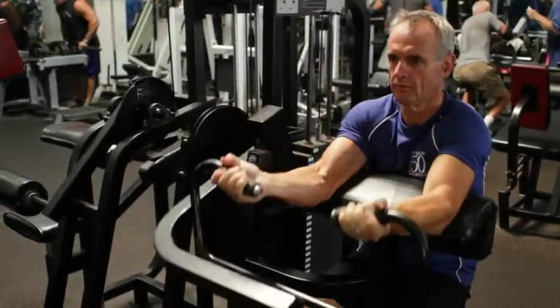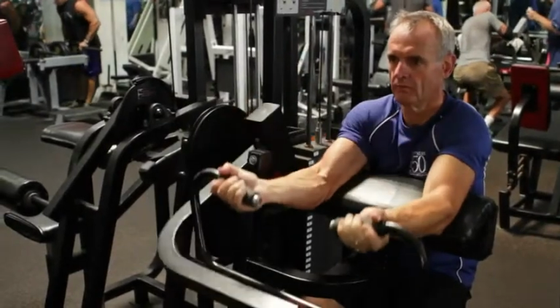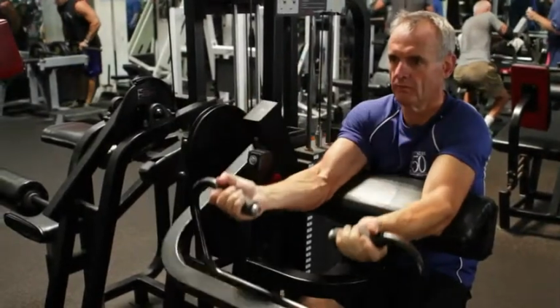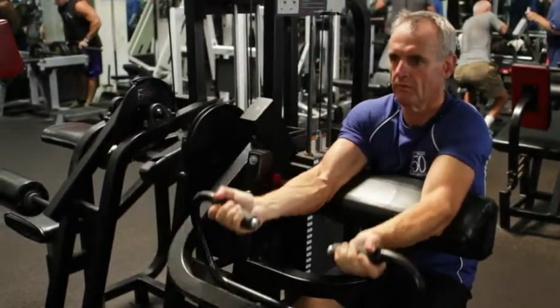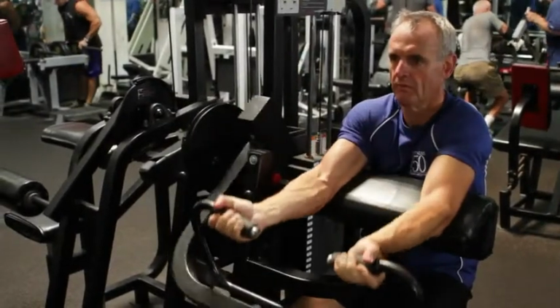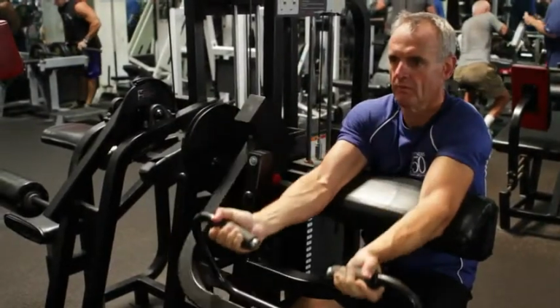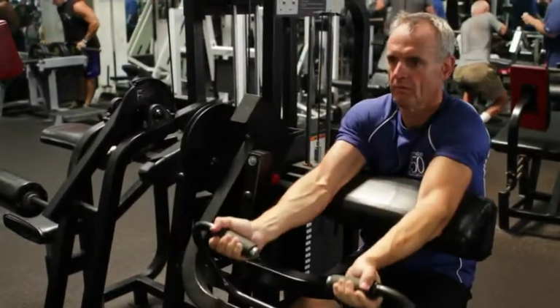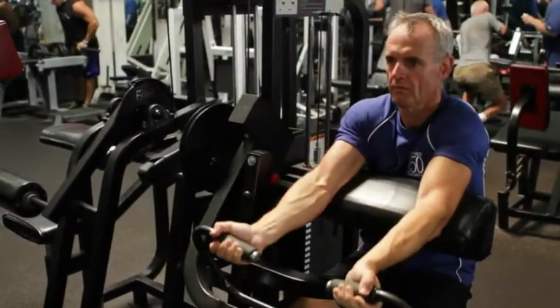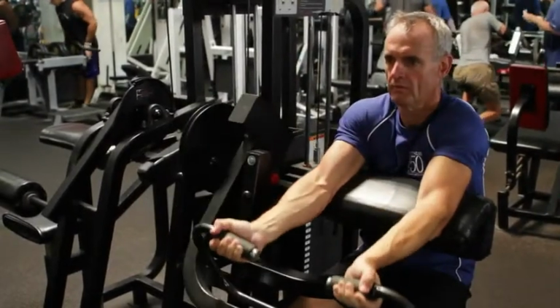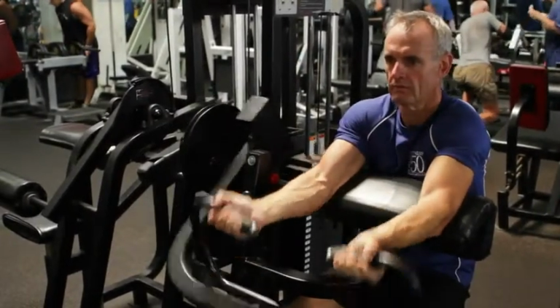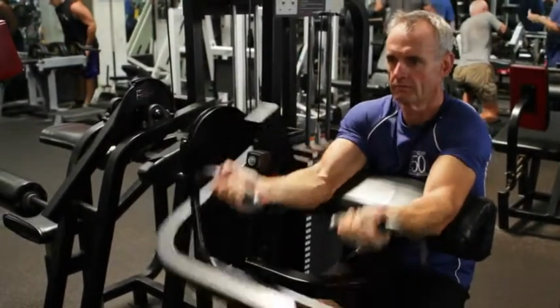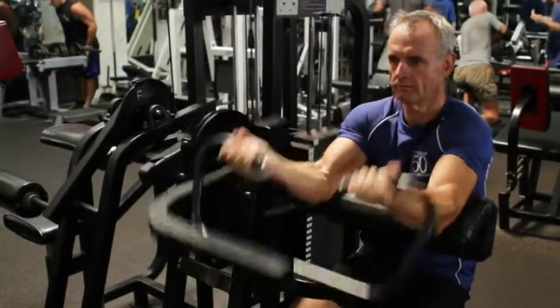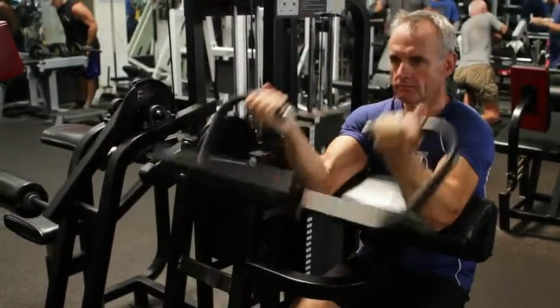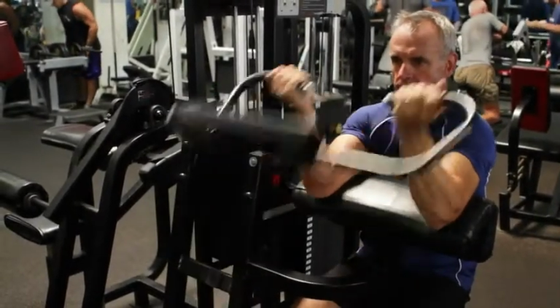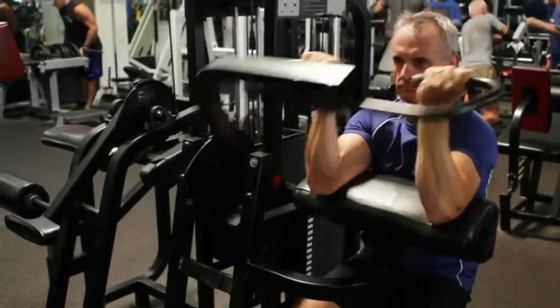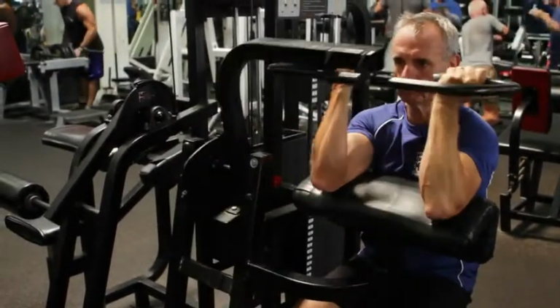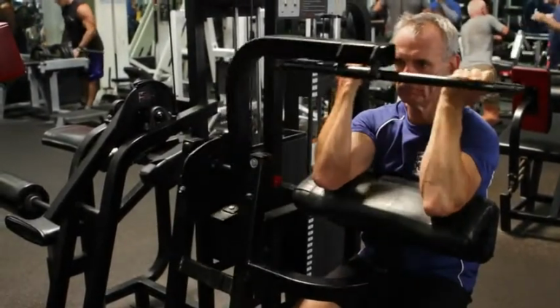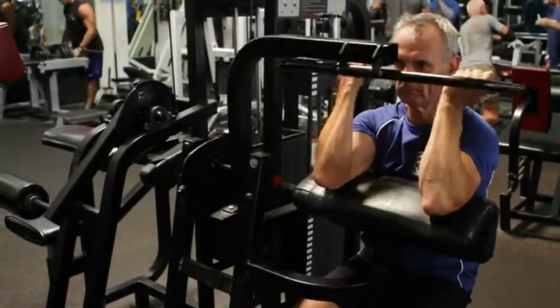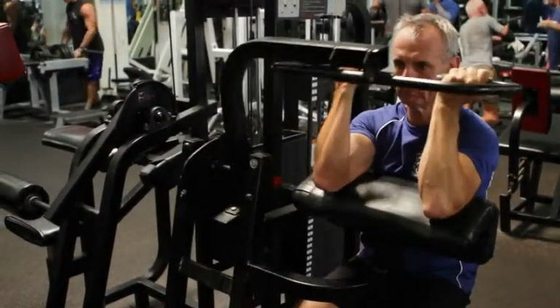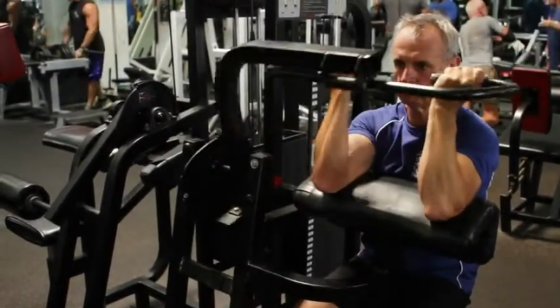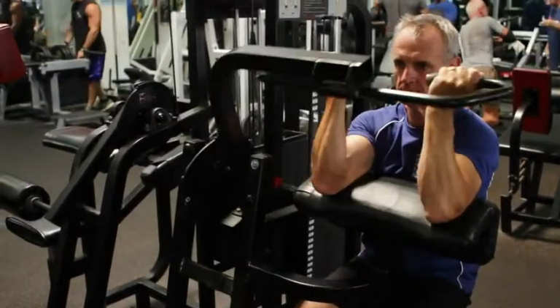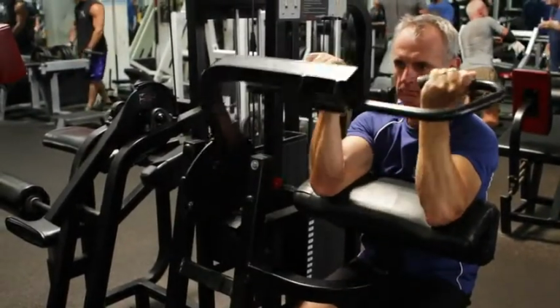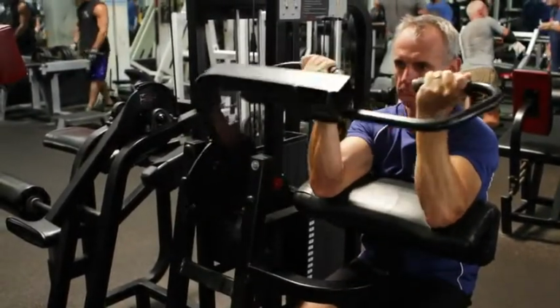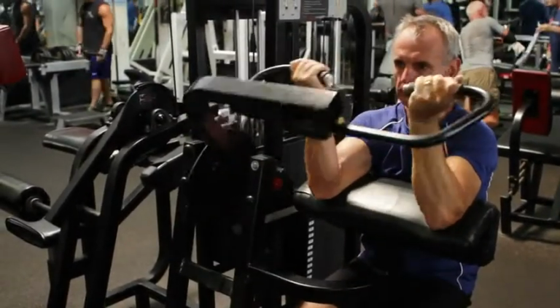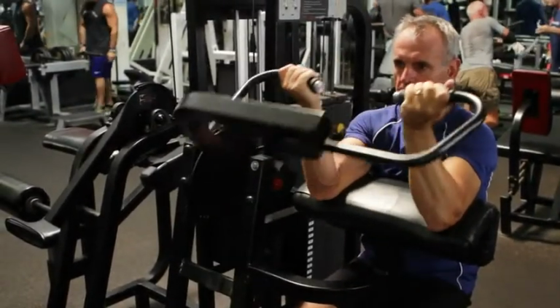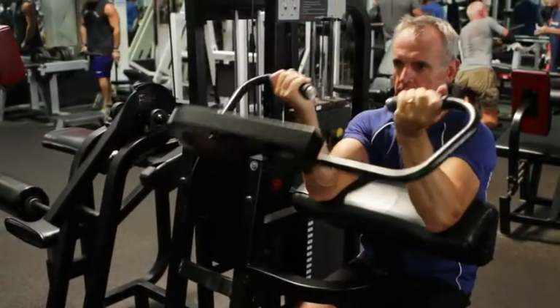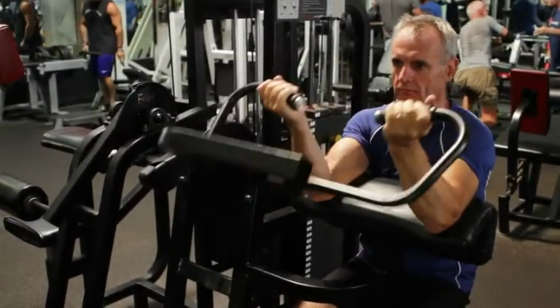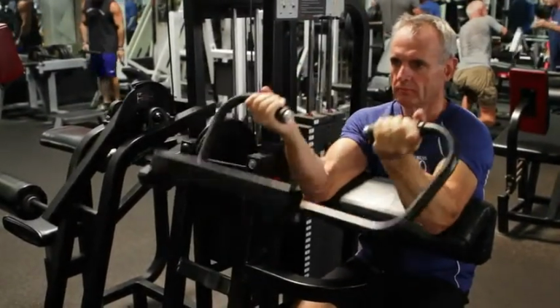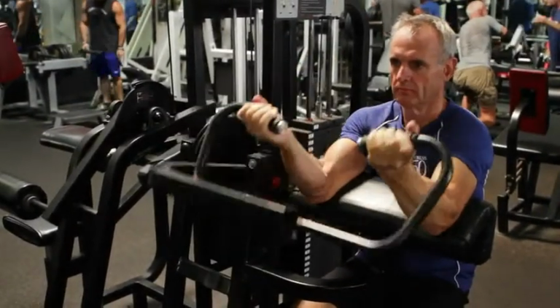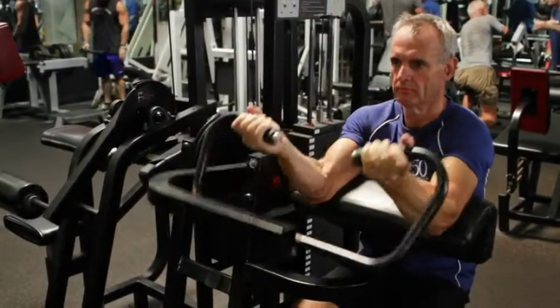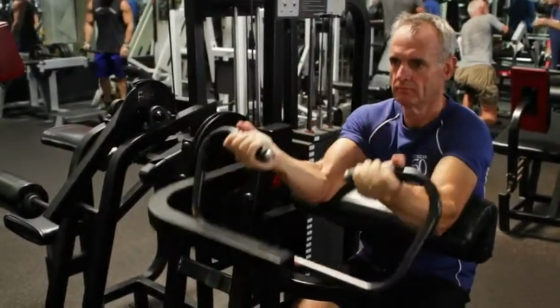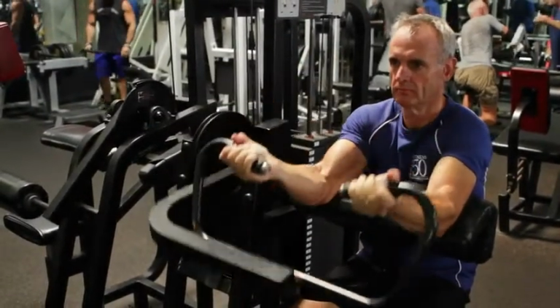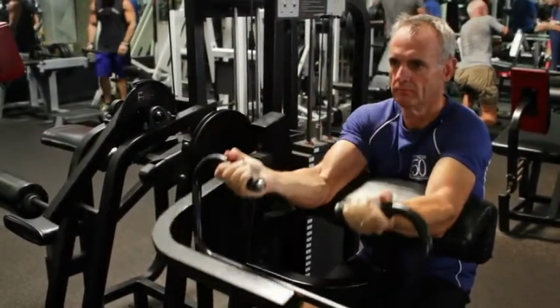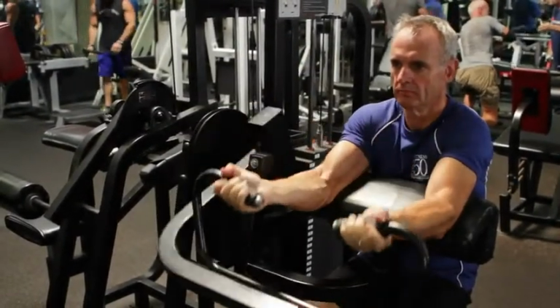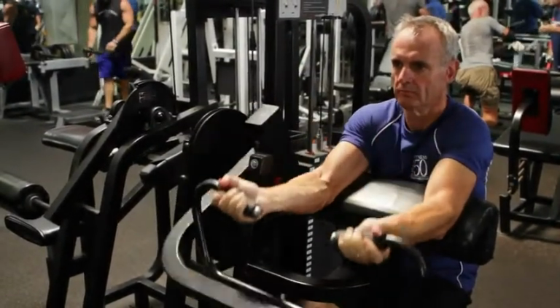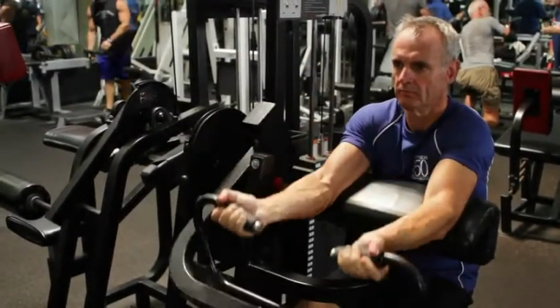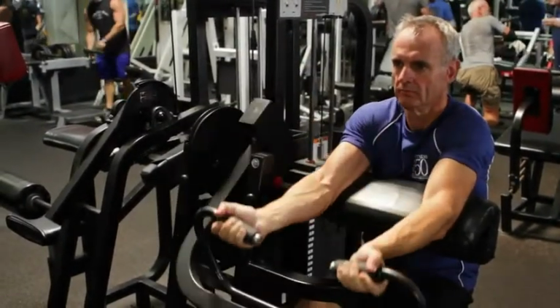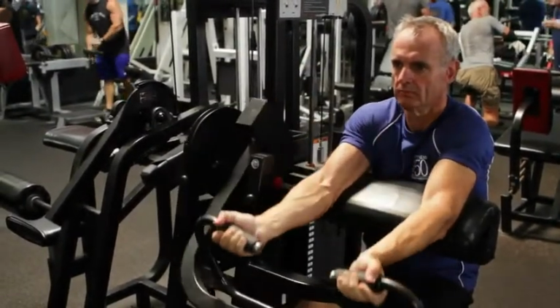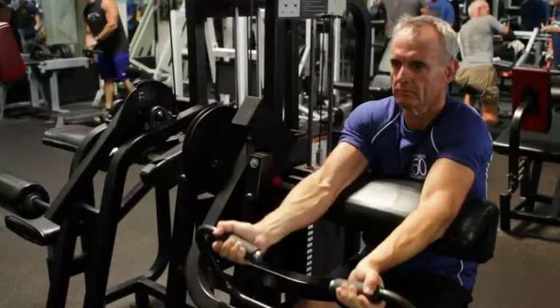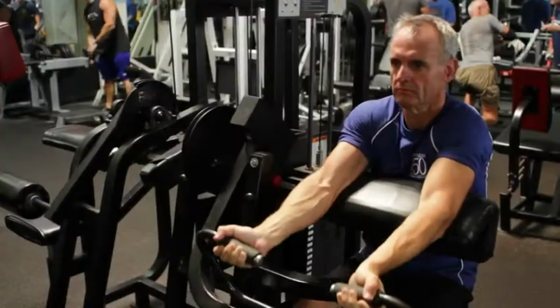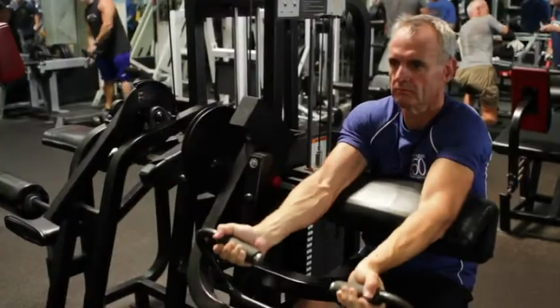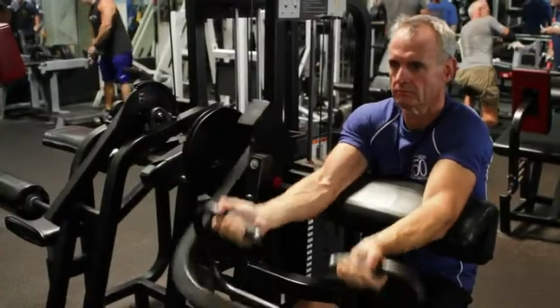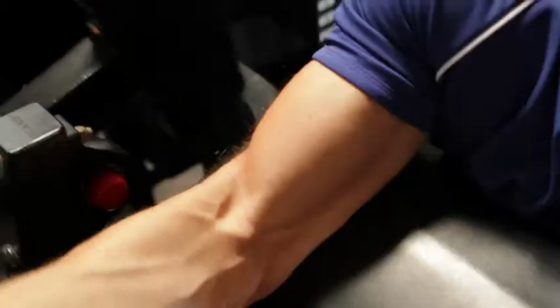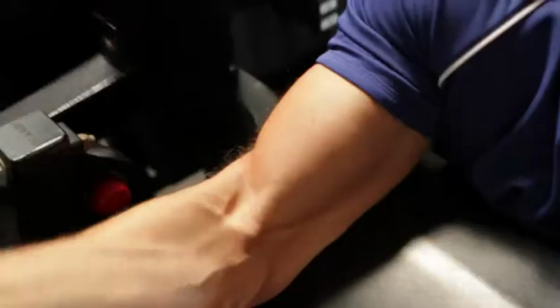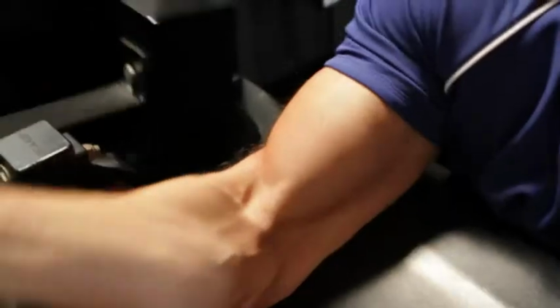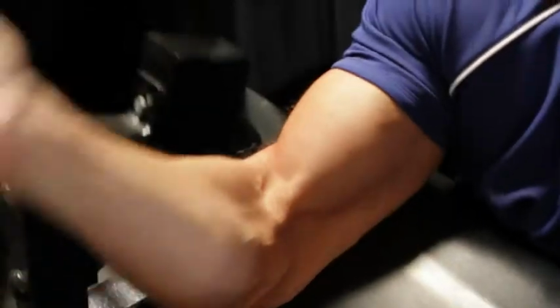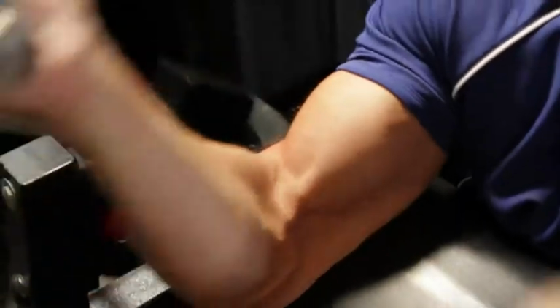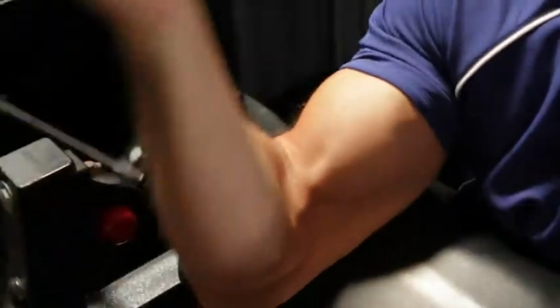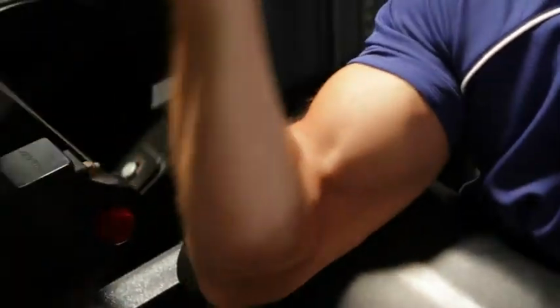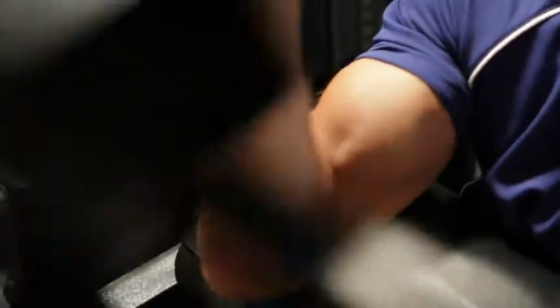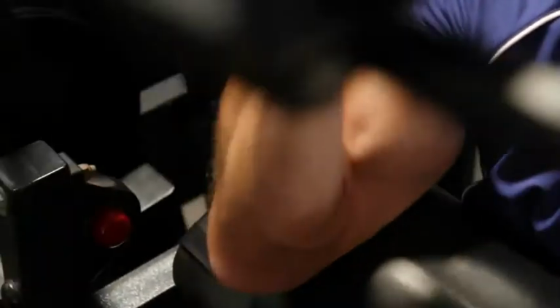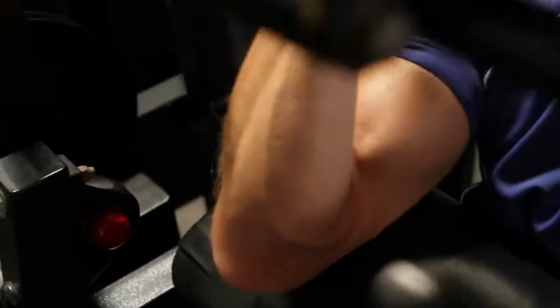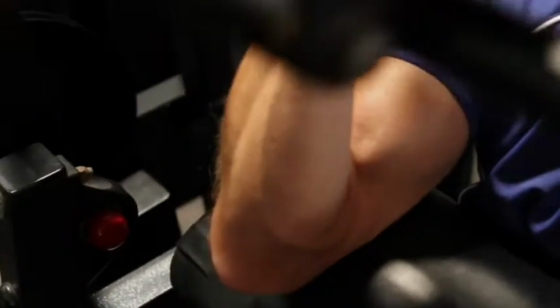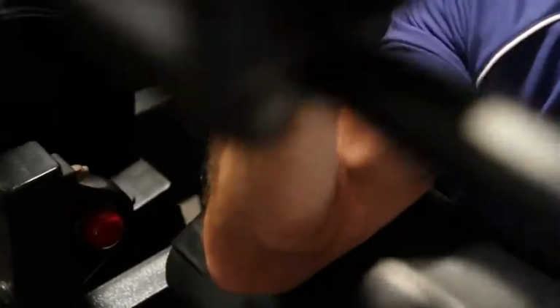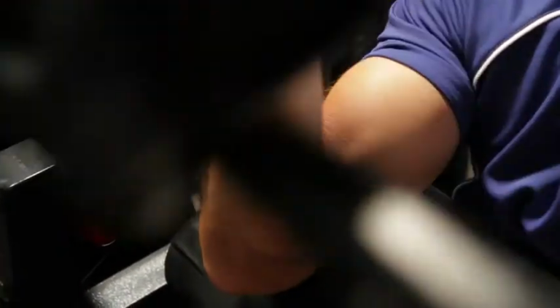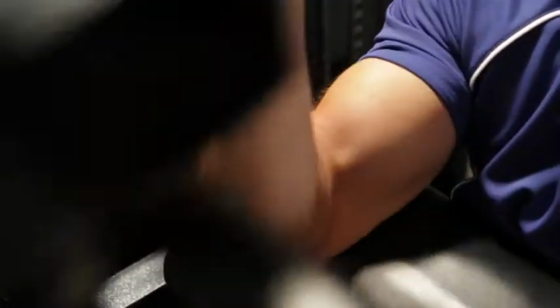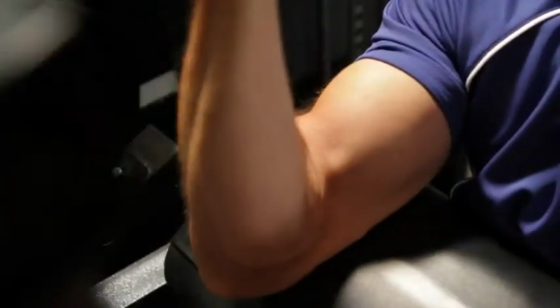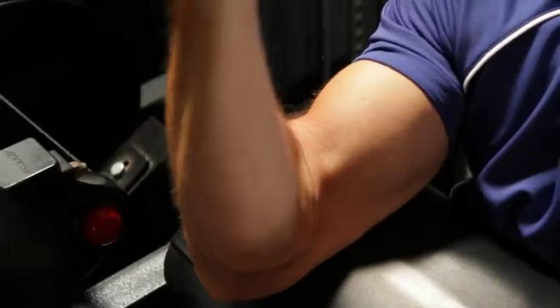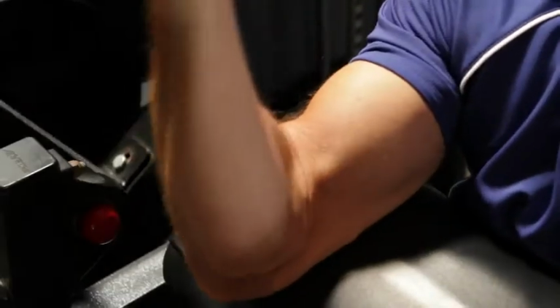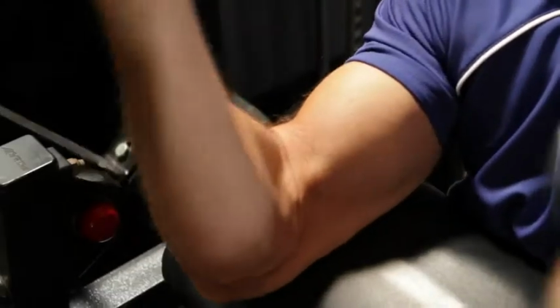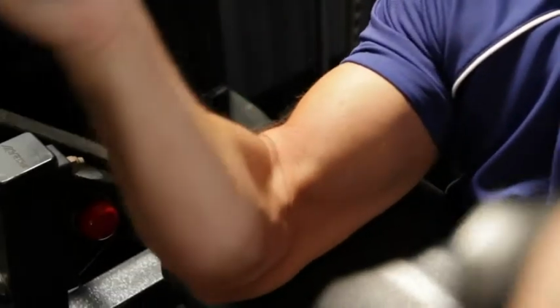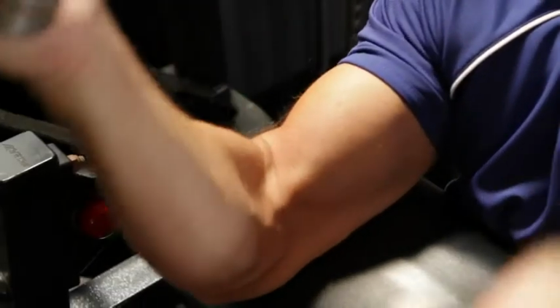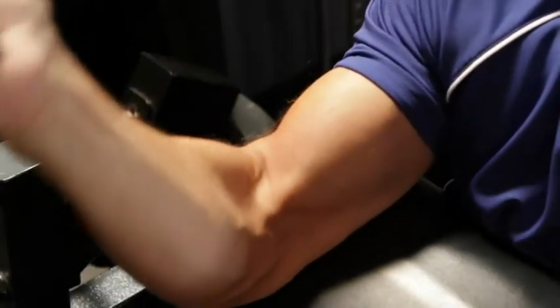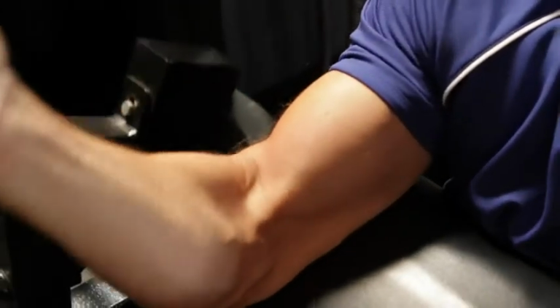Start off with the elbows off the front edge of the pad. Curl the handles upwards fairly quickly, hold for a count, then lower slower.